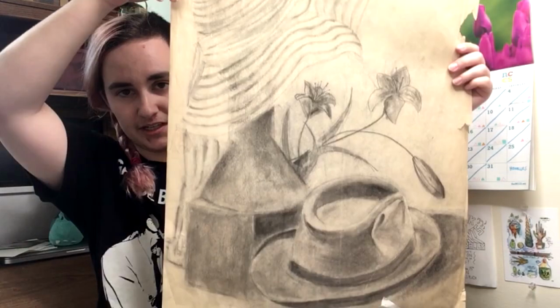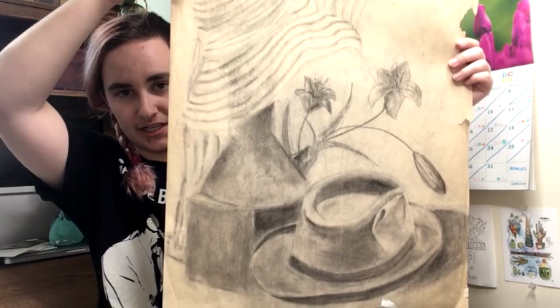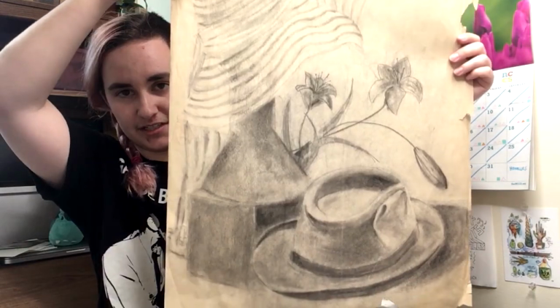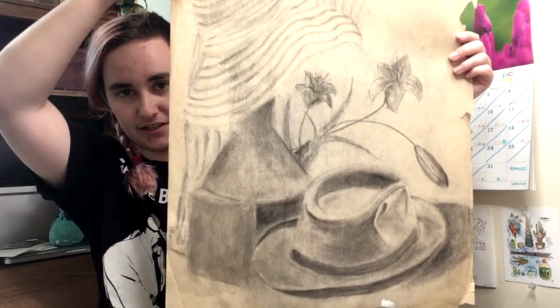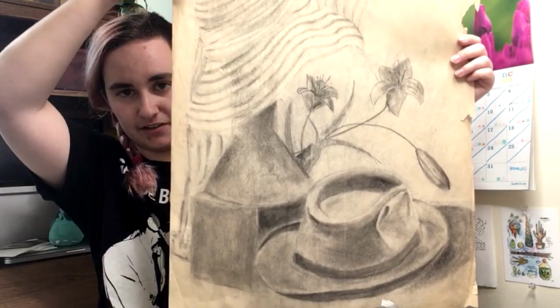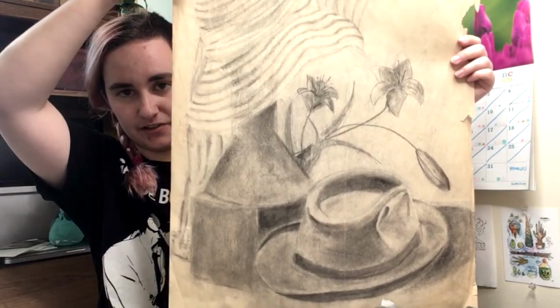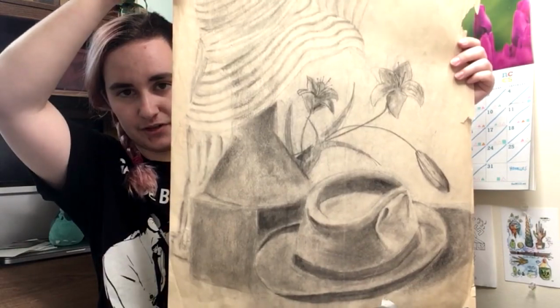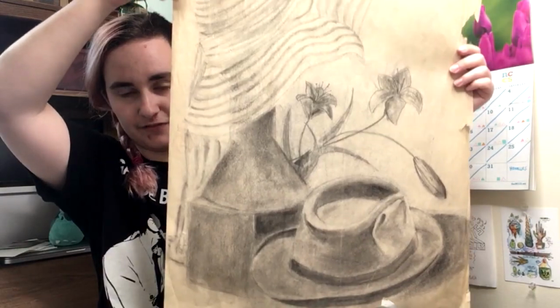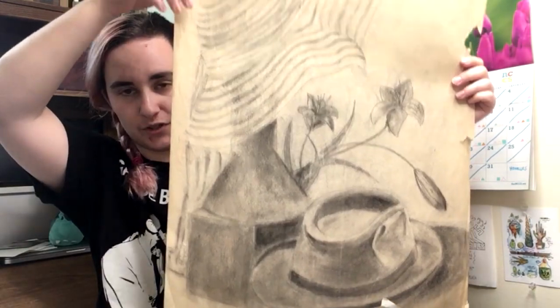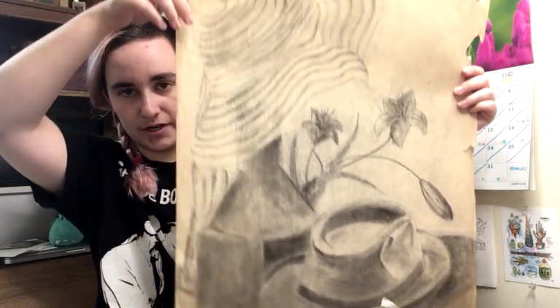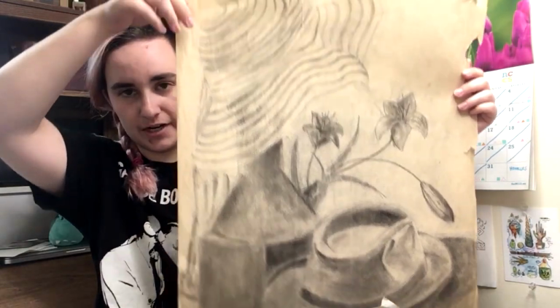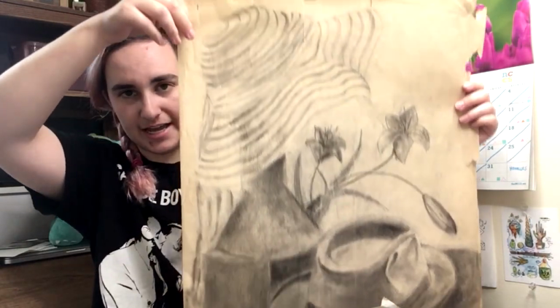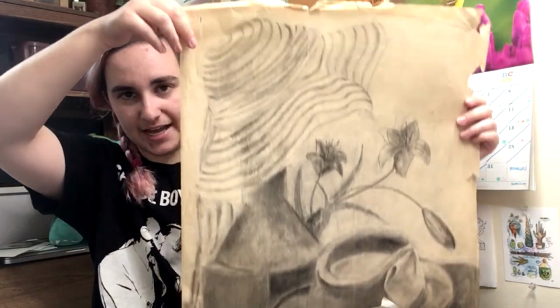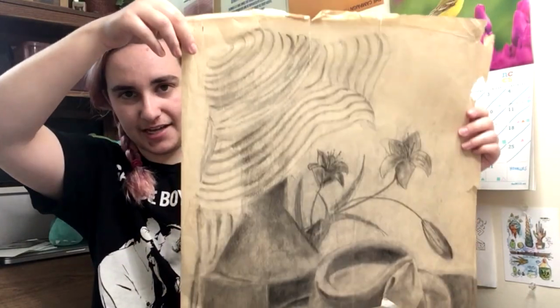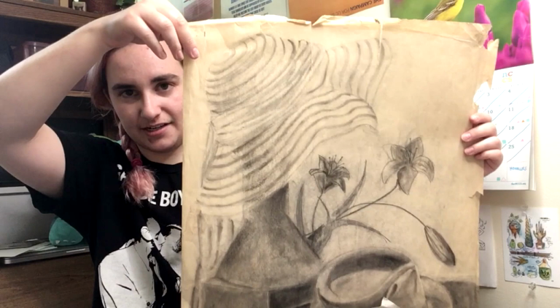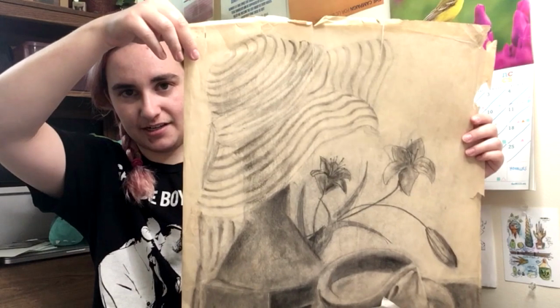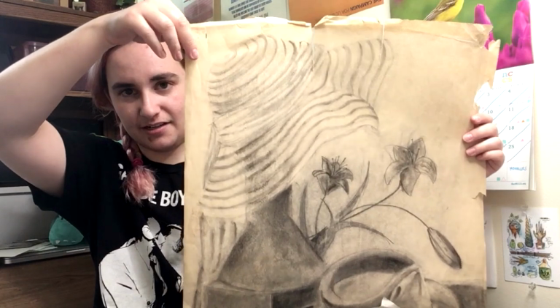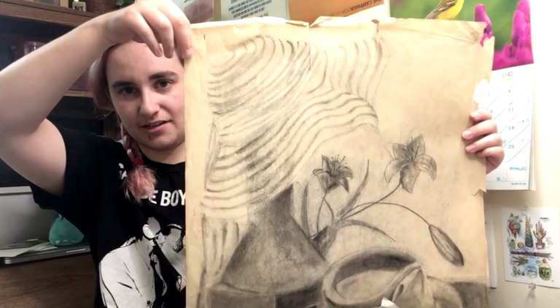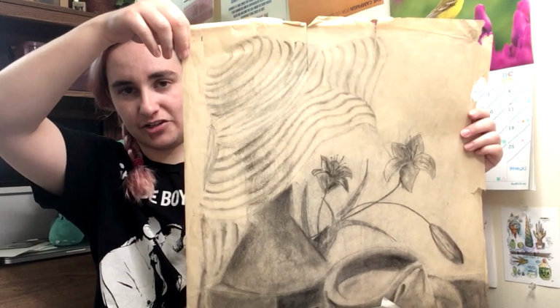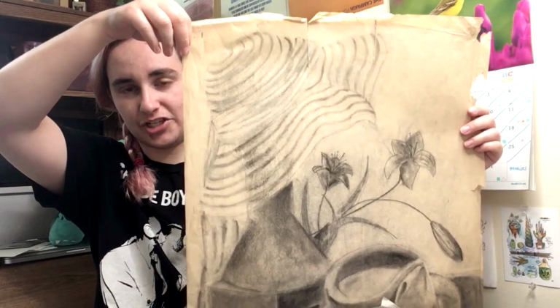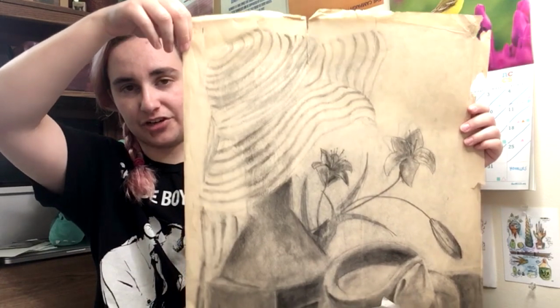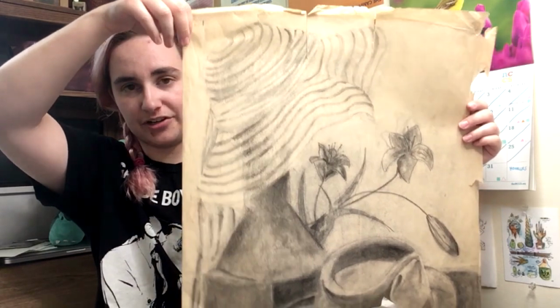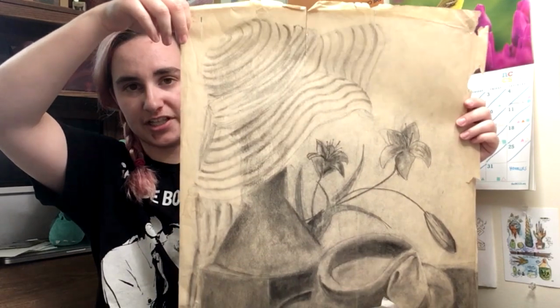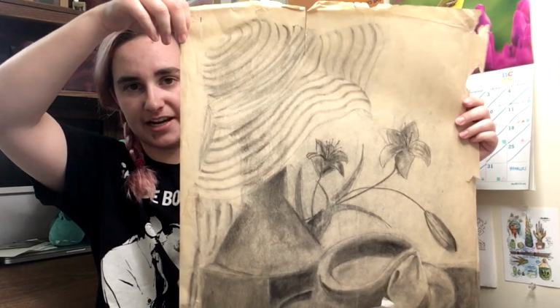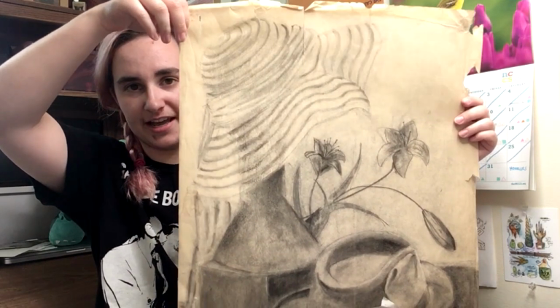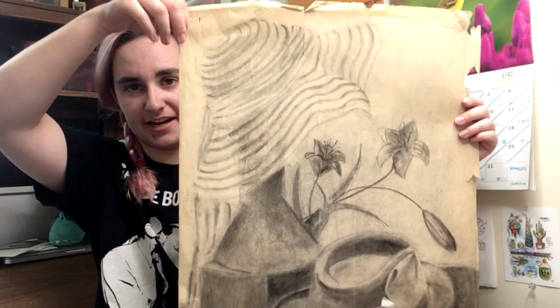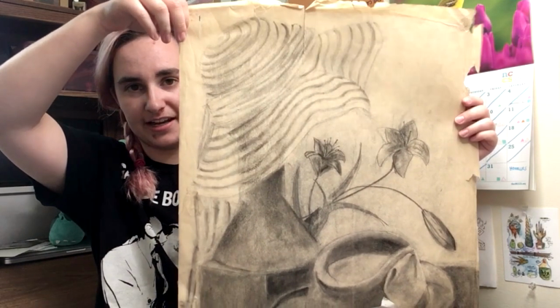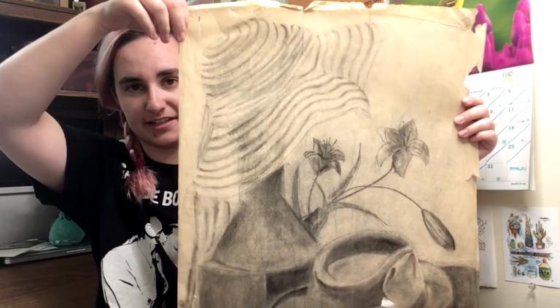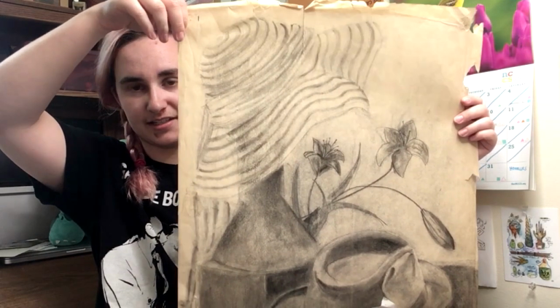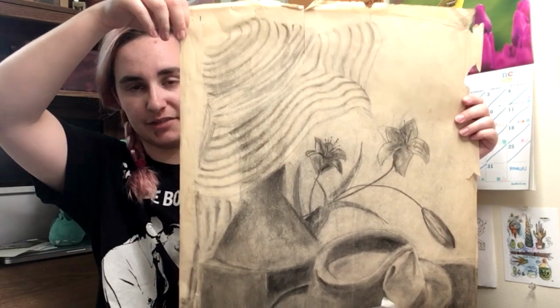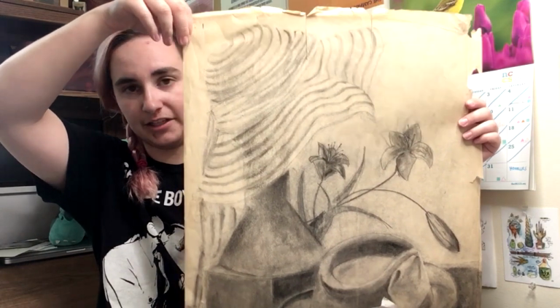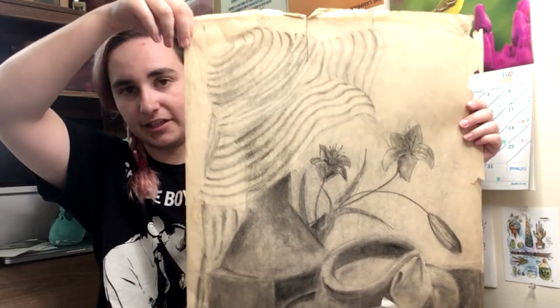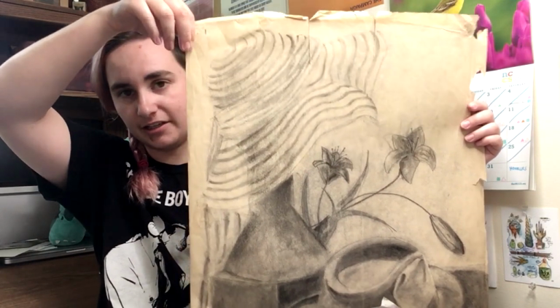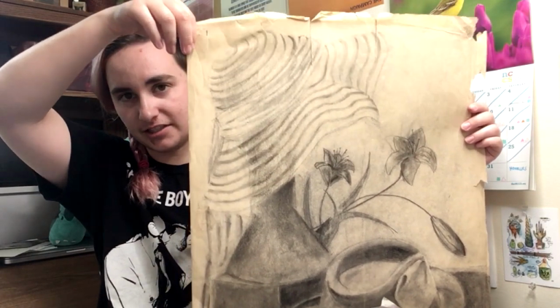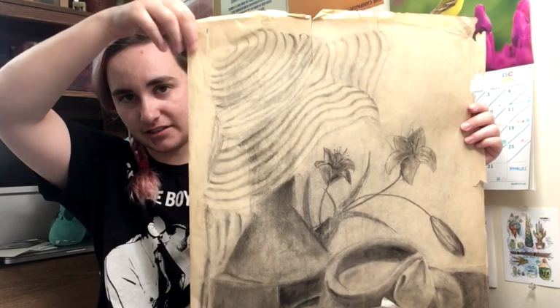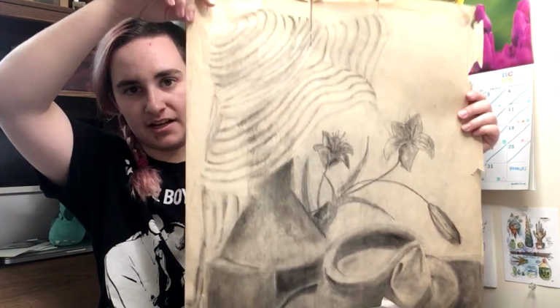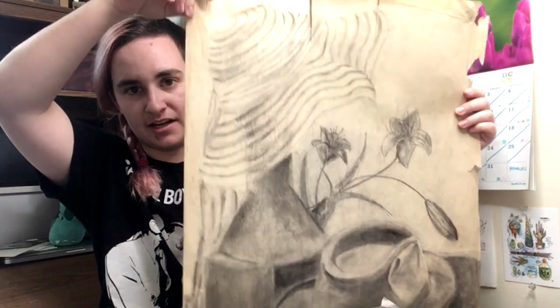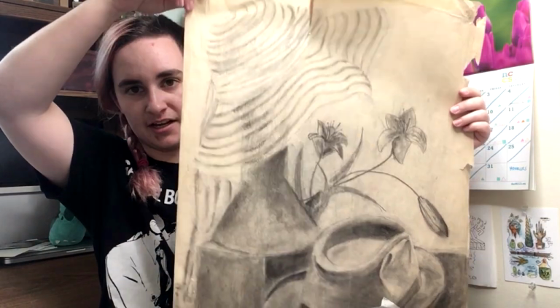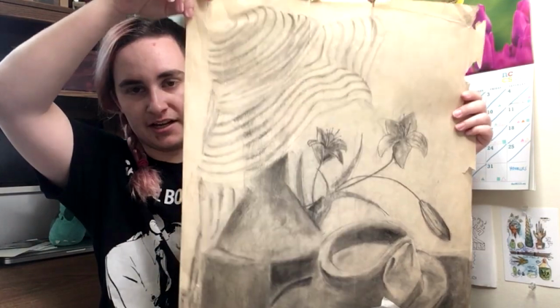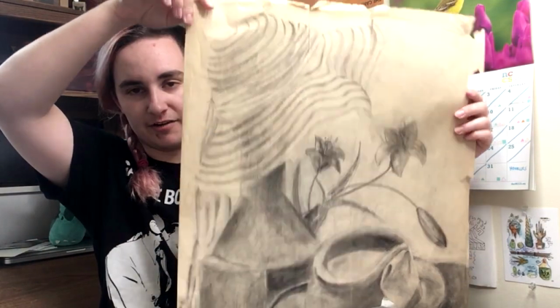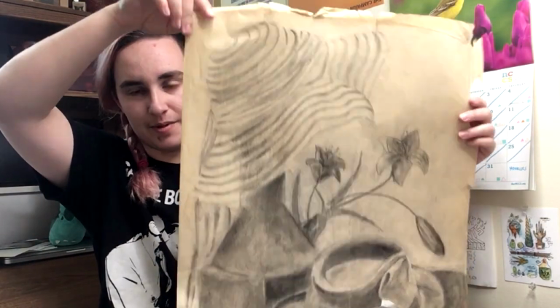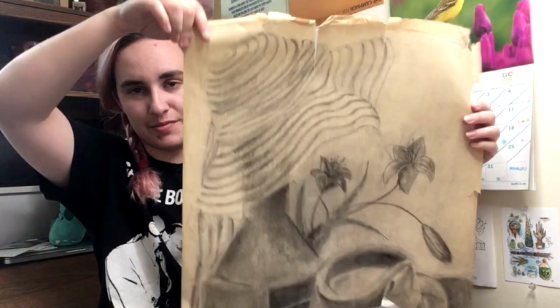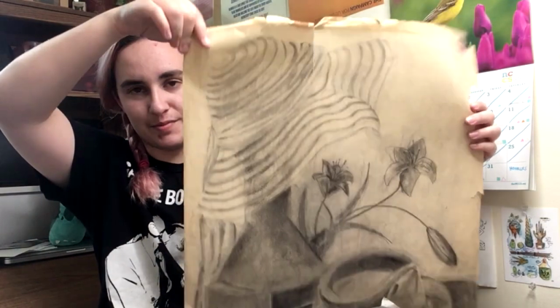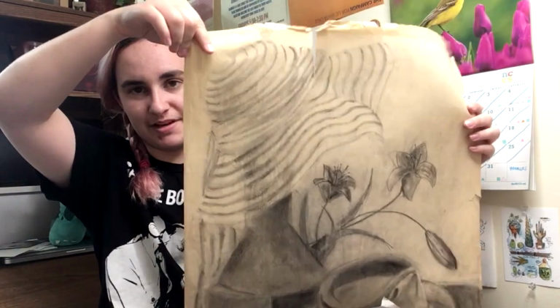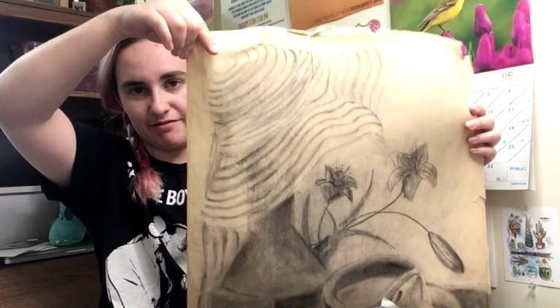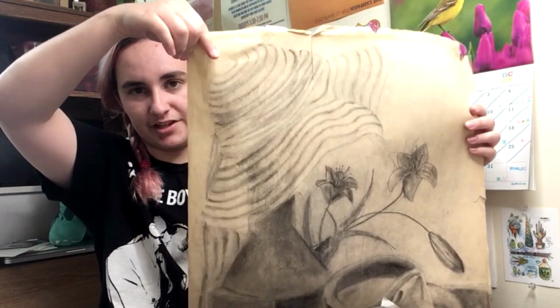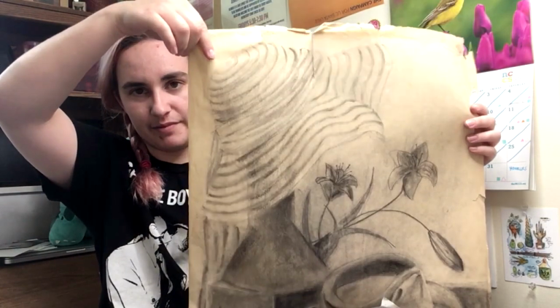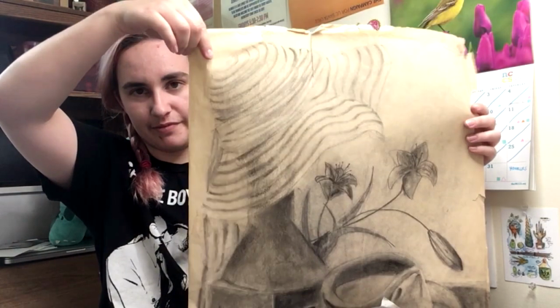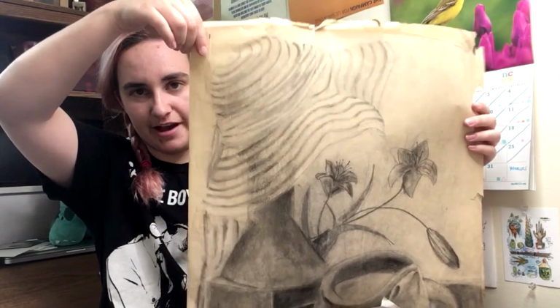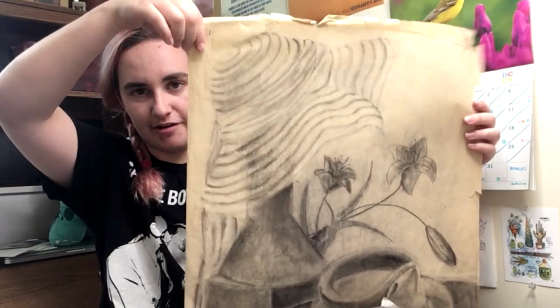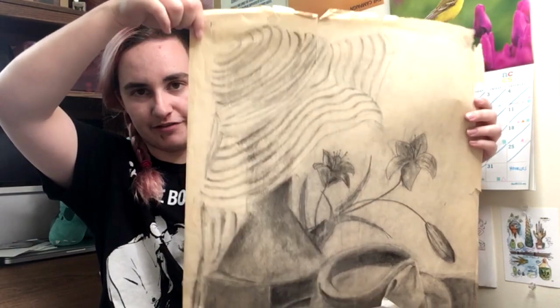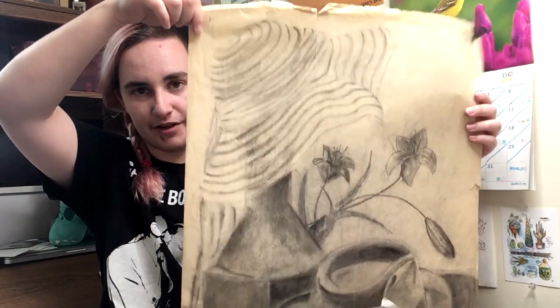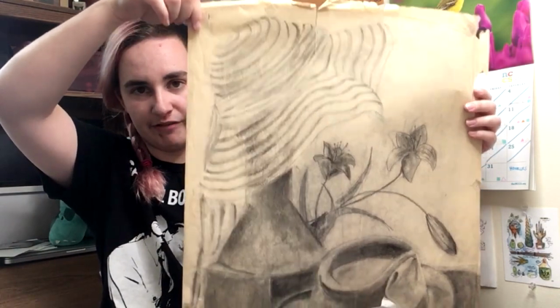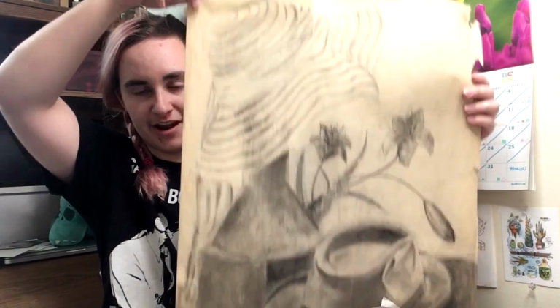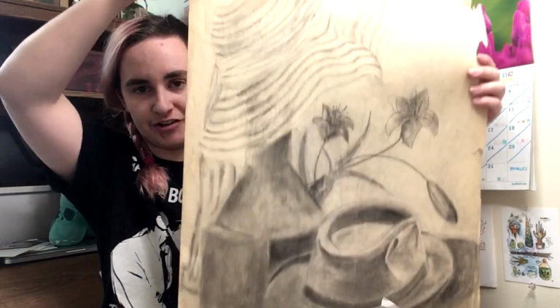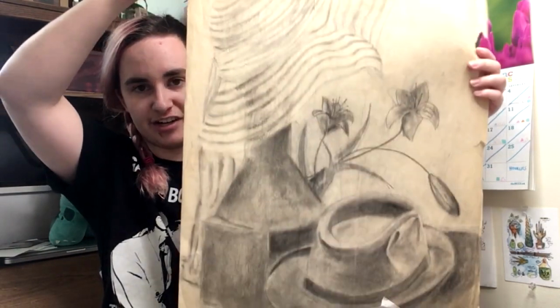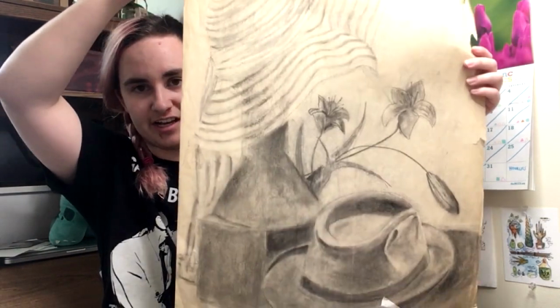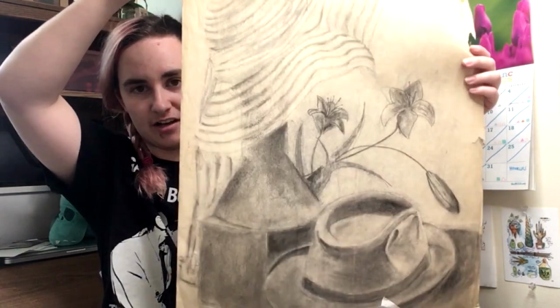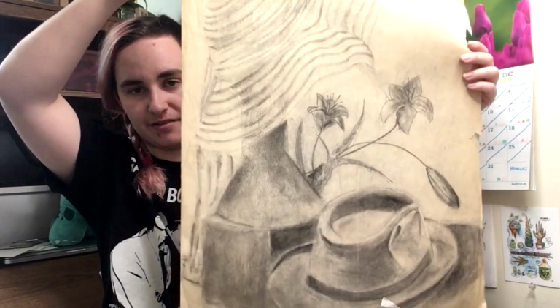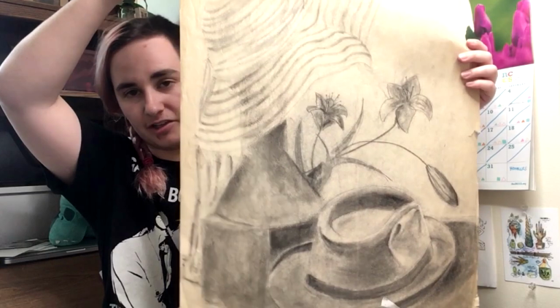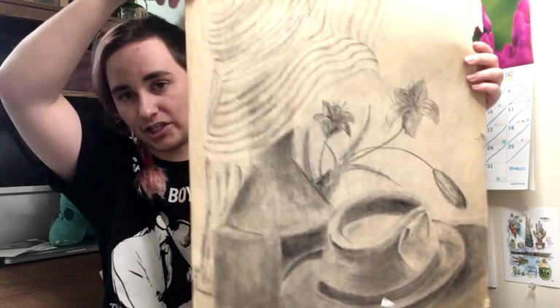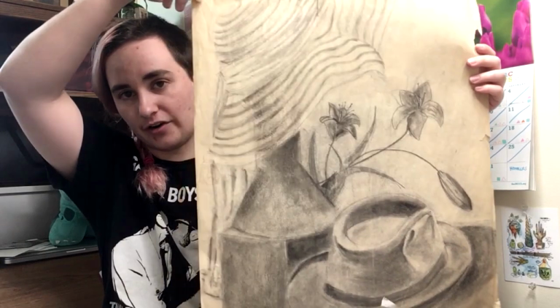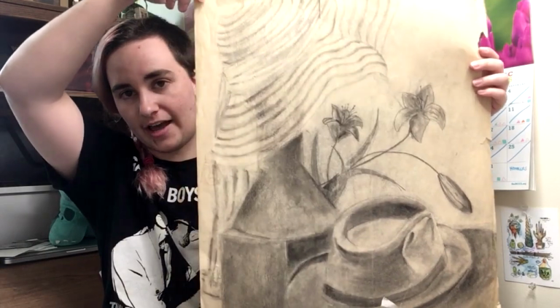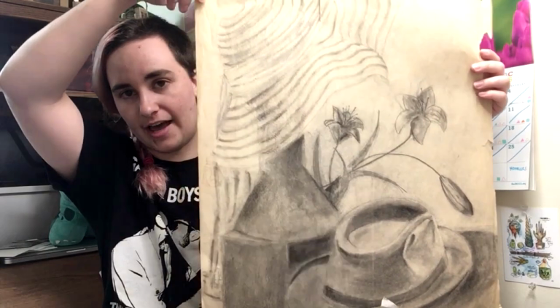This is from that same series of still lifes. It's a sort of fedora hat, a sheer sun hat, and some lilies. I remember being really proud of the rendering on the sheer hat.